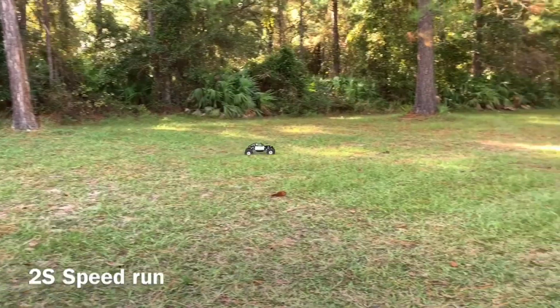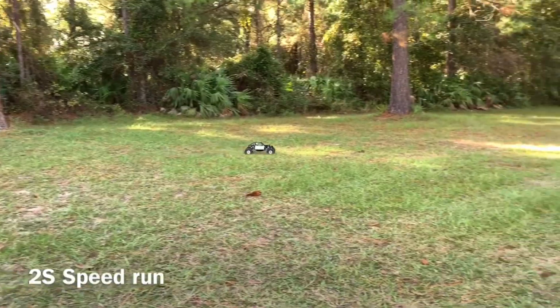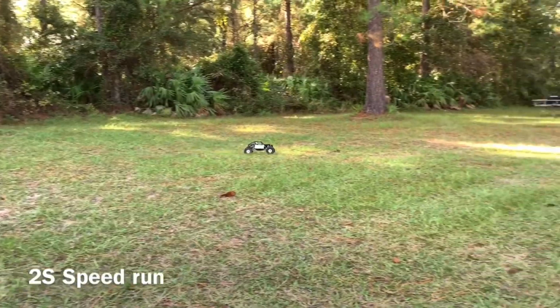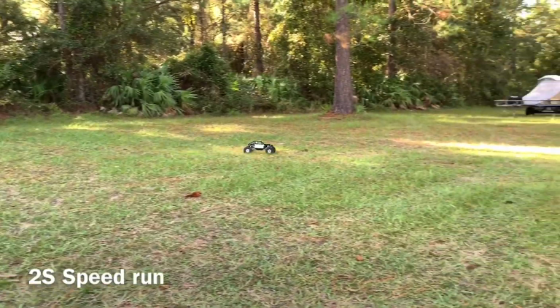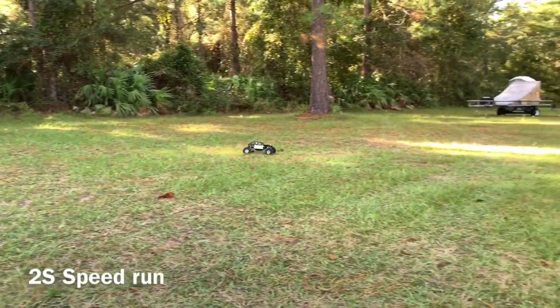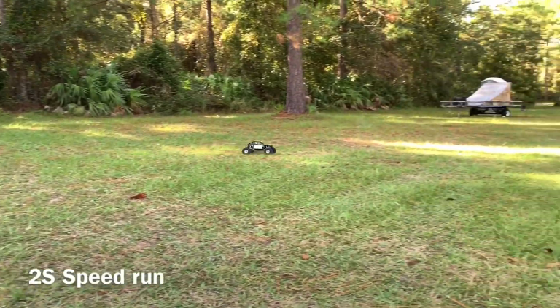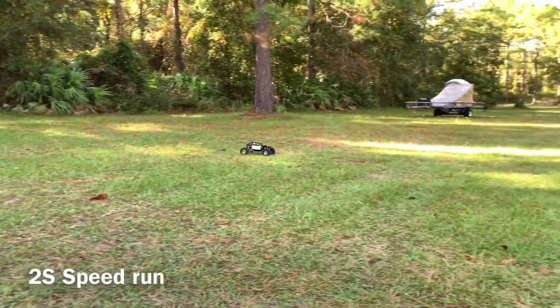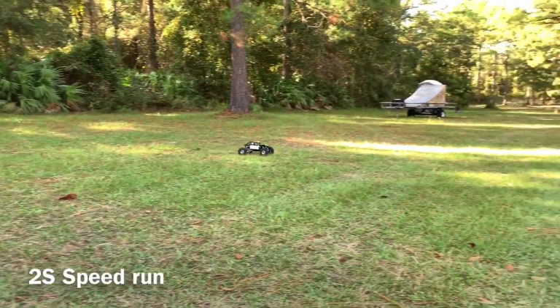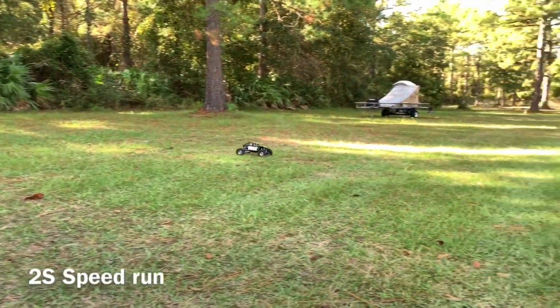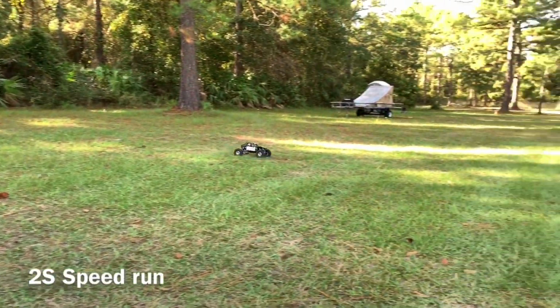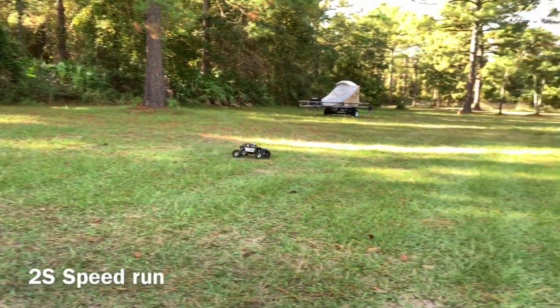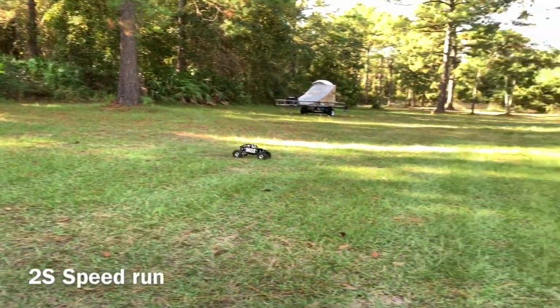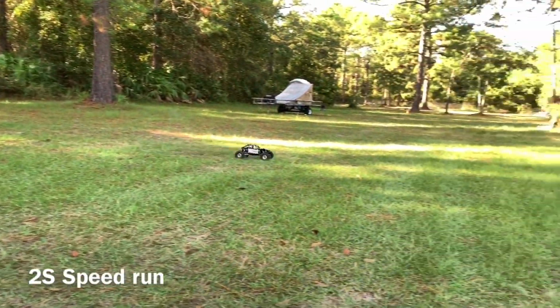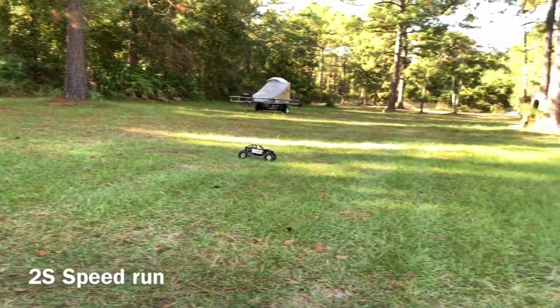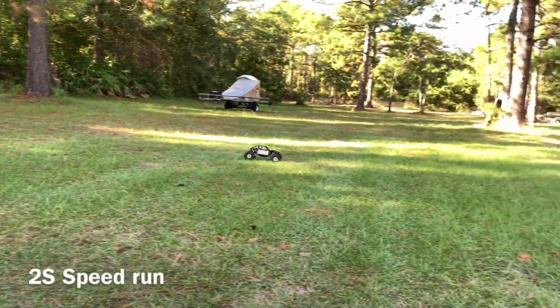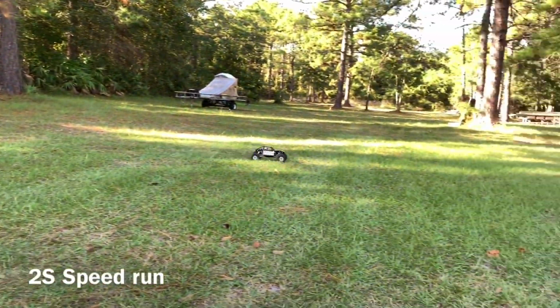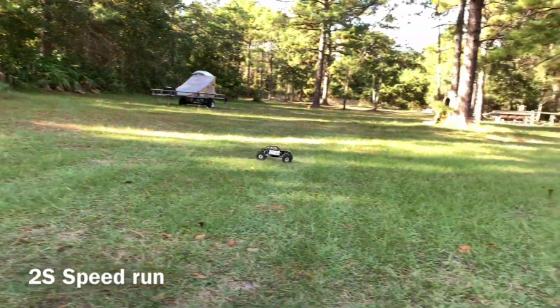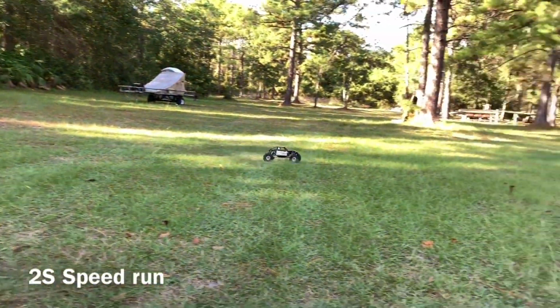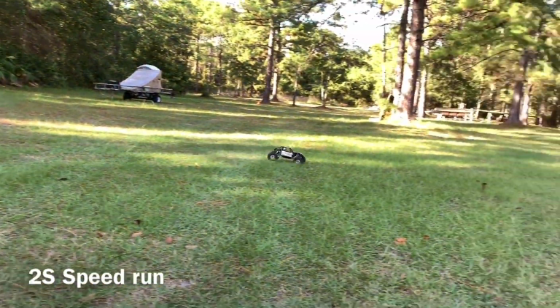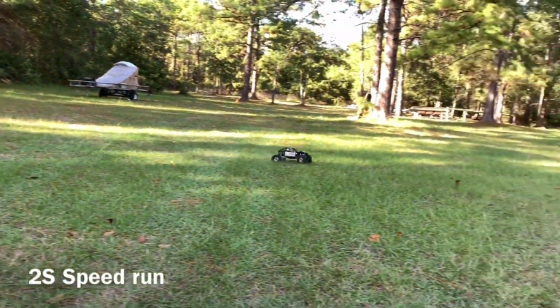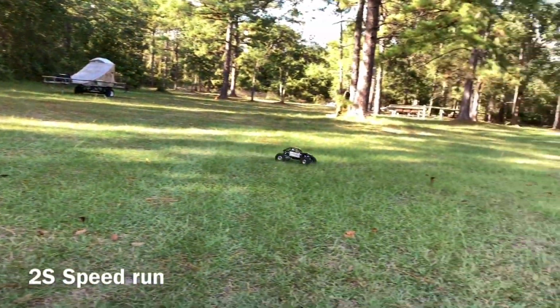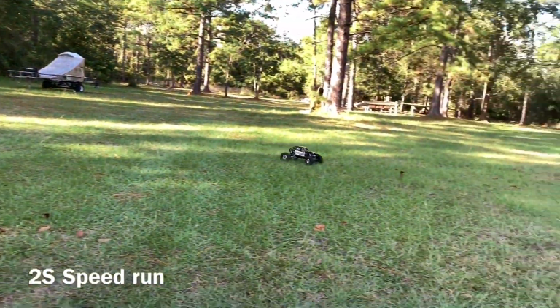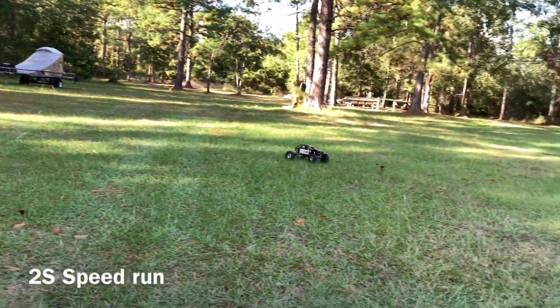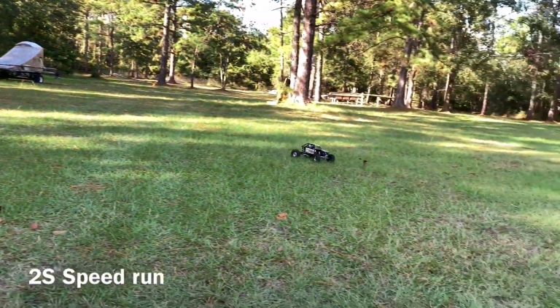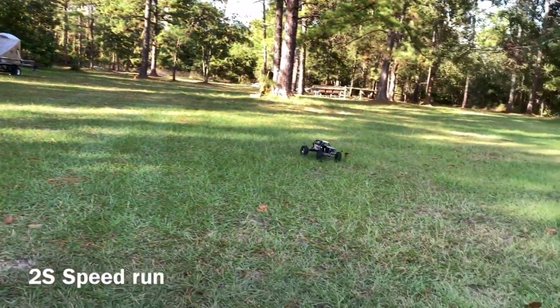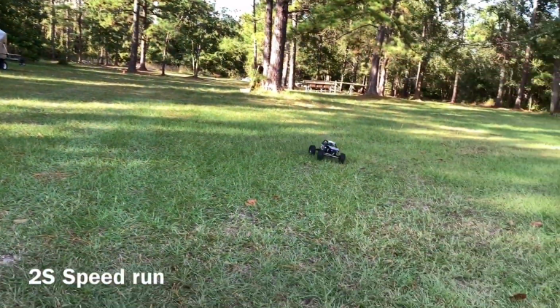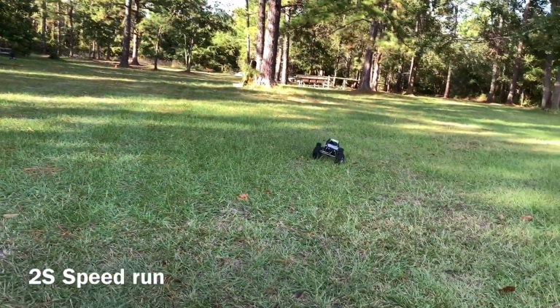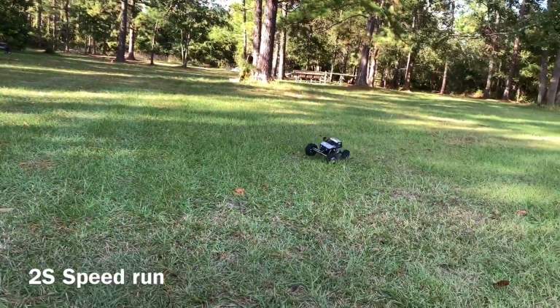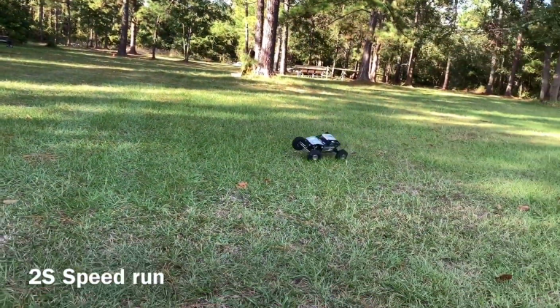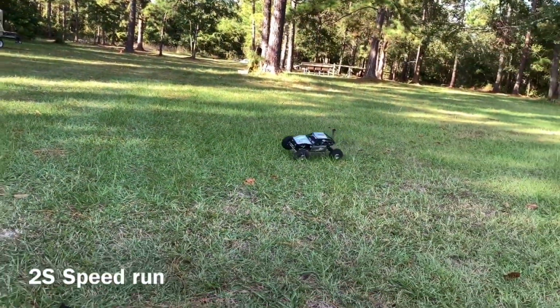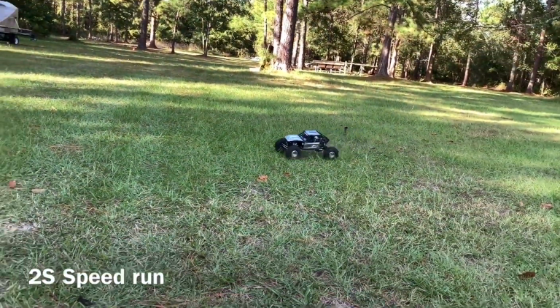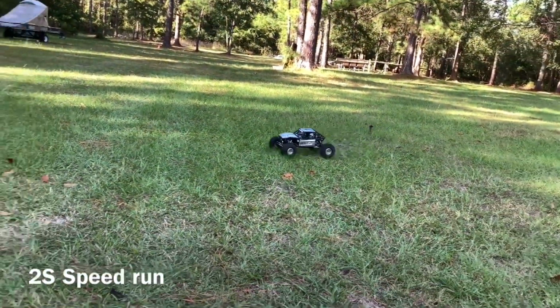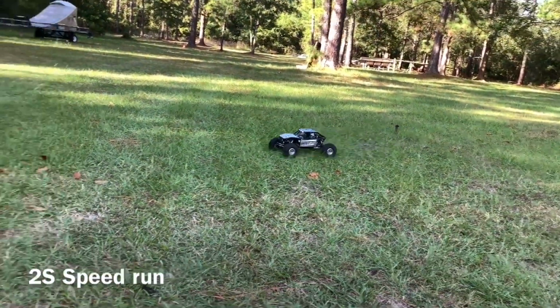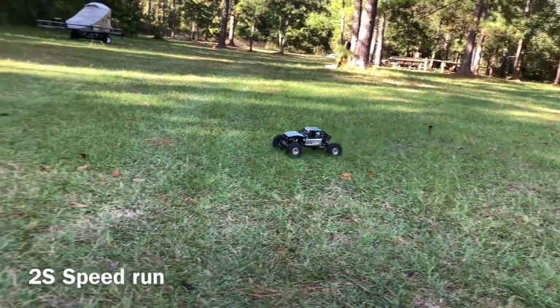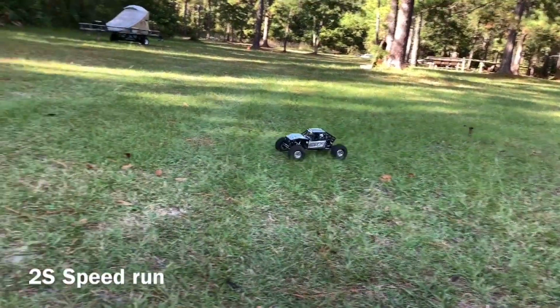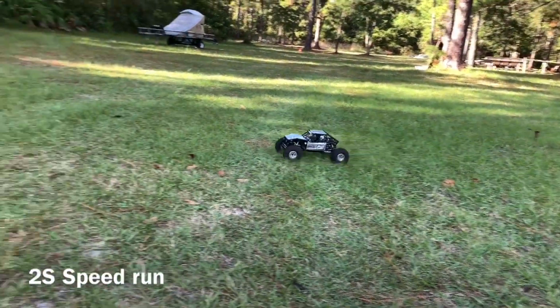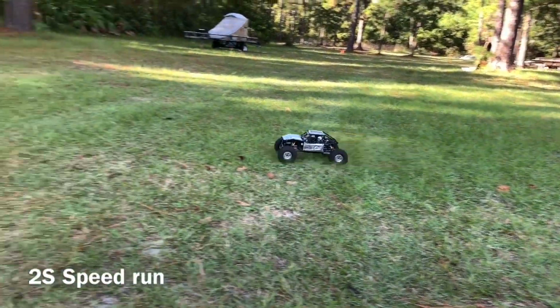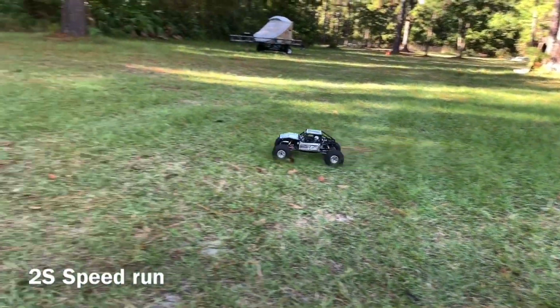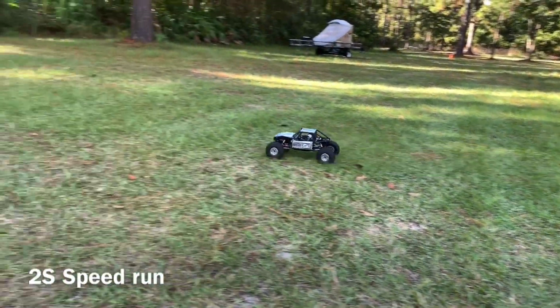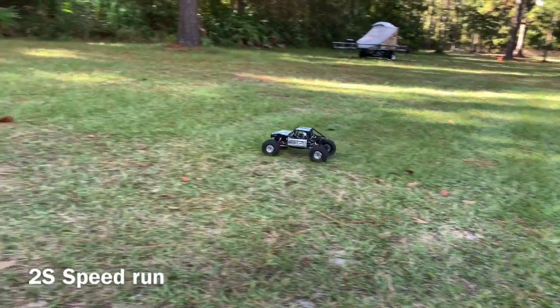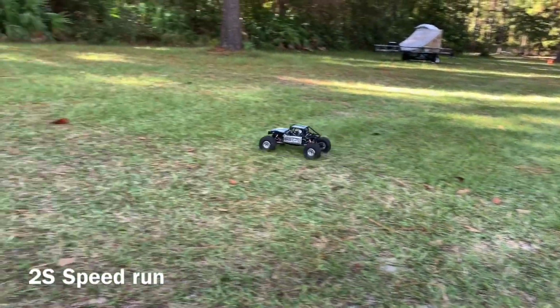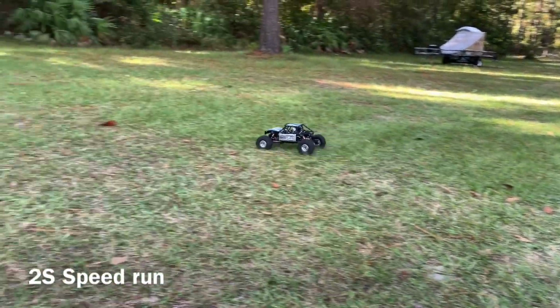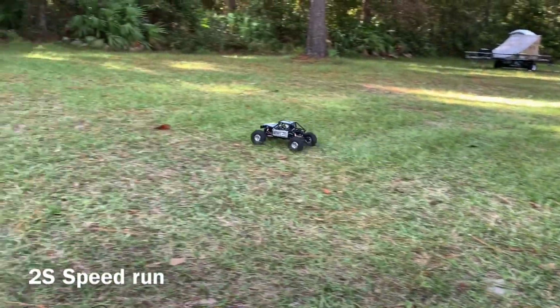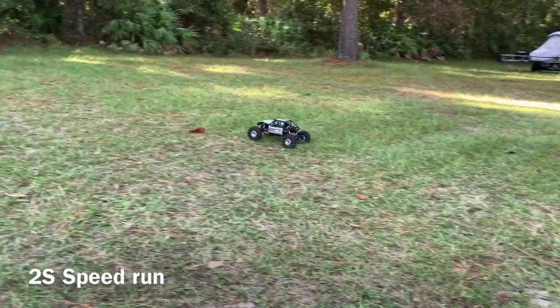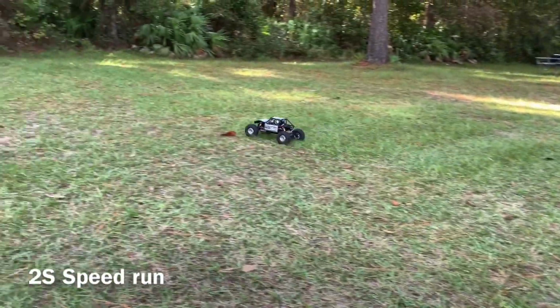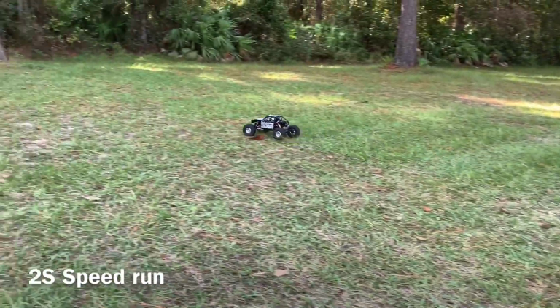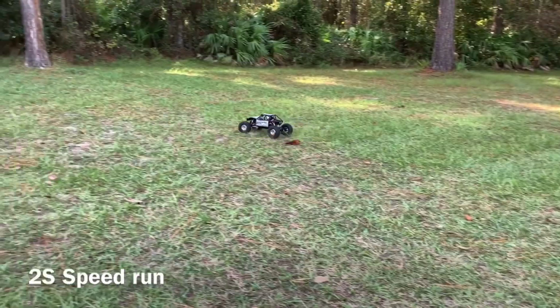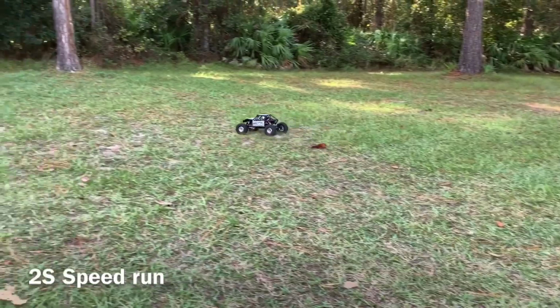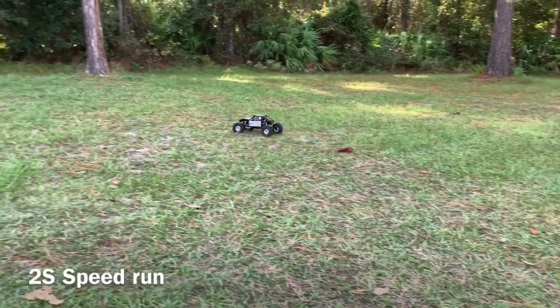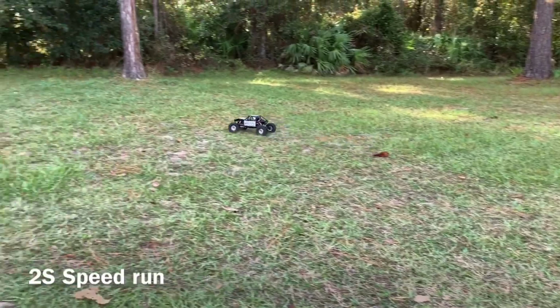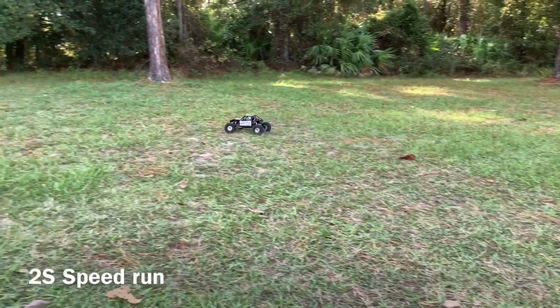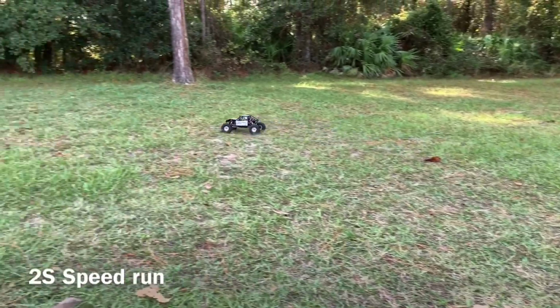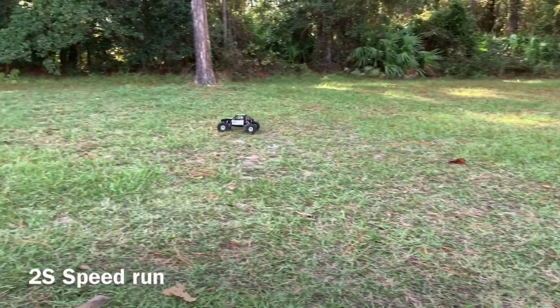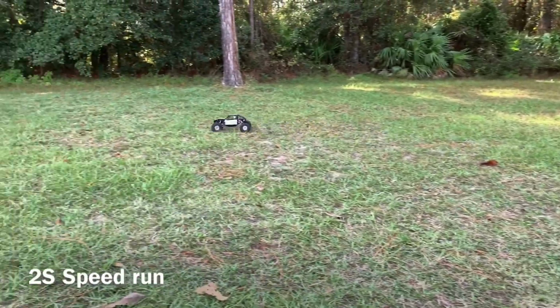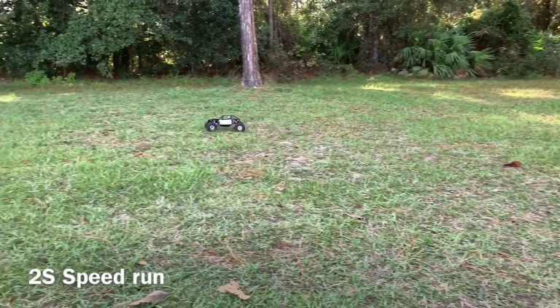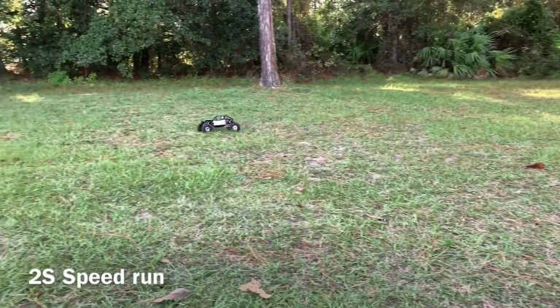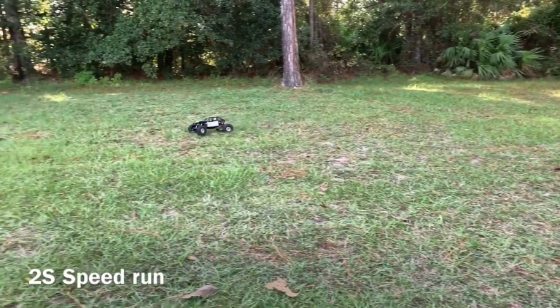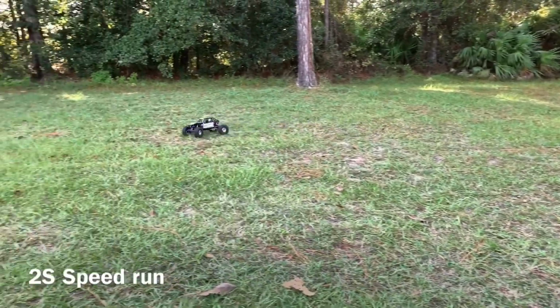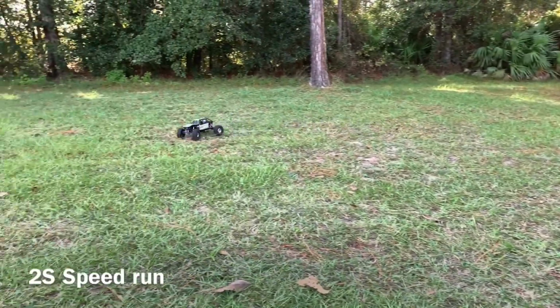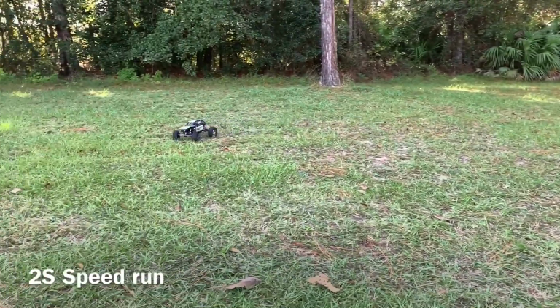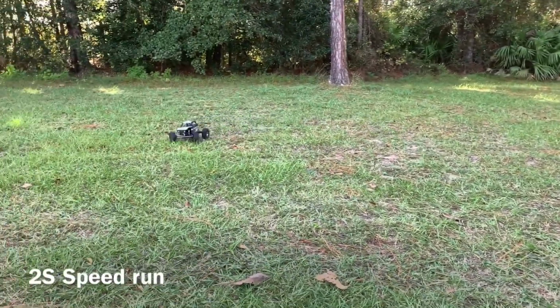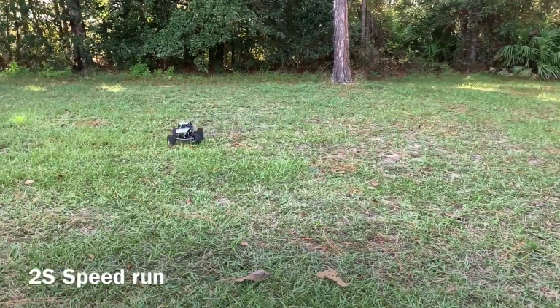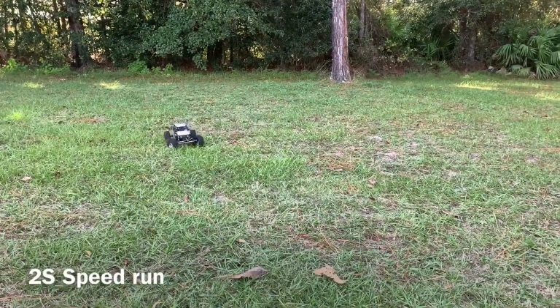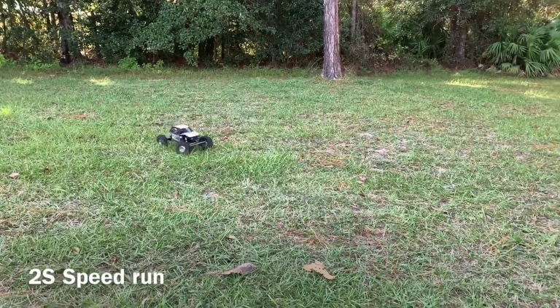And that's with a stock pinion gear — I believe it's a 14 tooth that comes with it. That's actually moving pretty good.